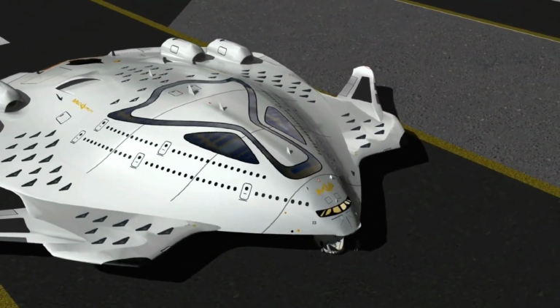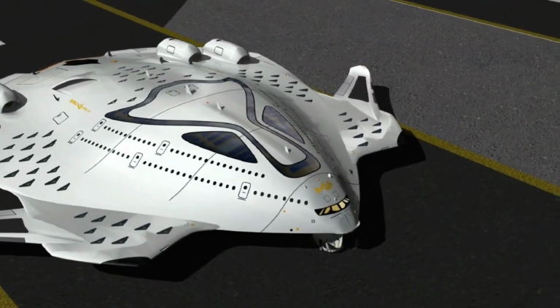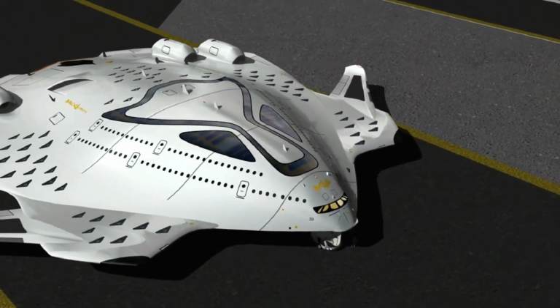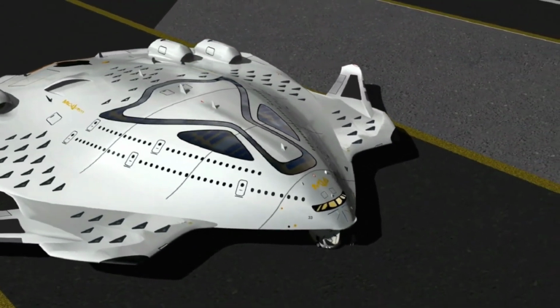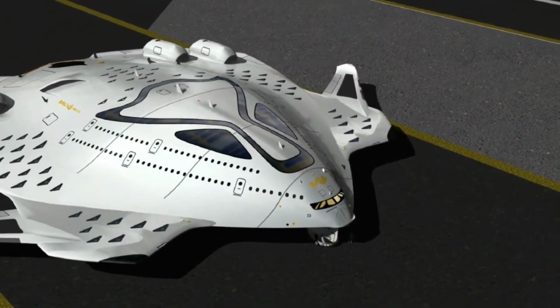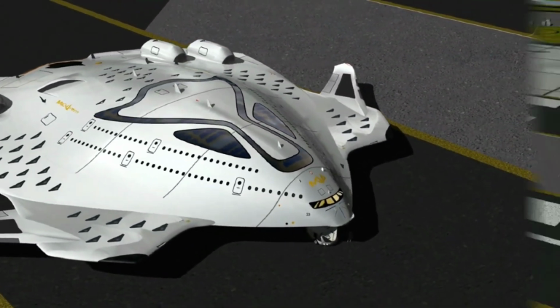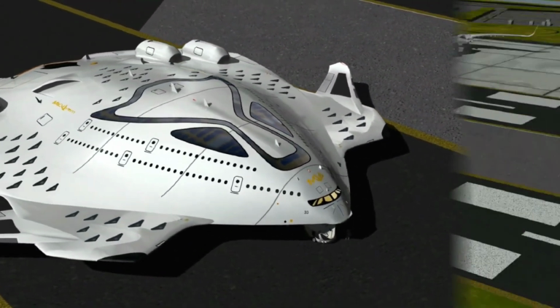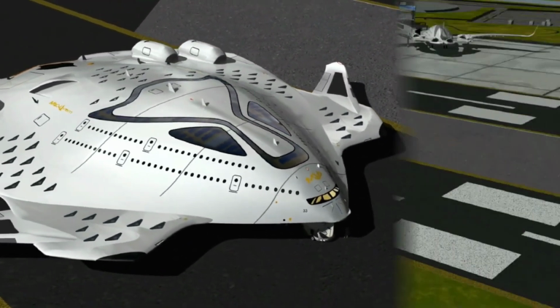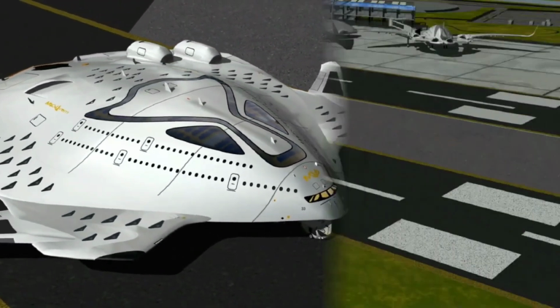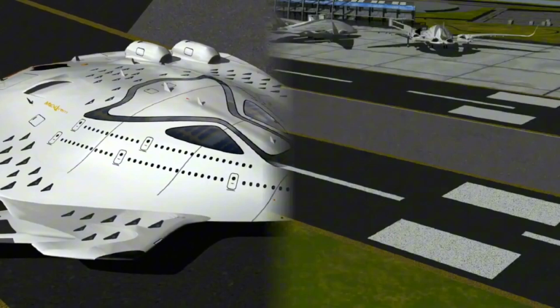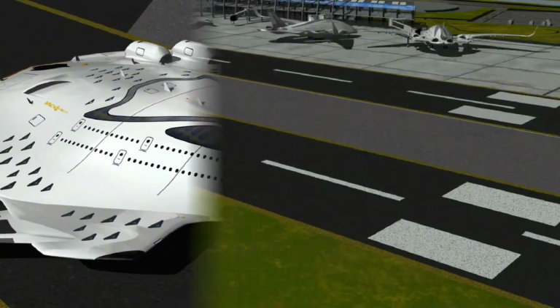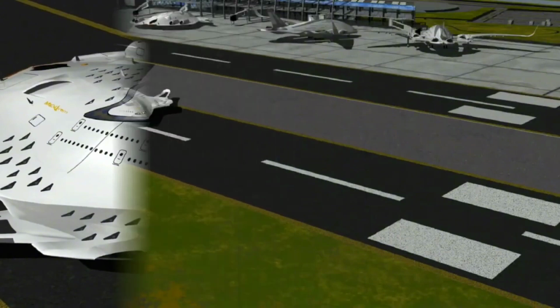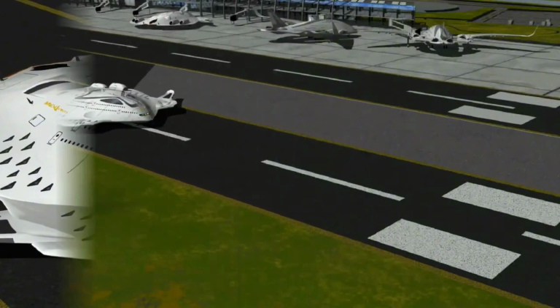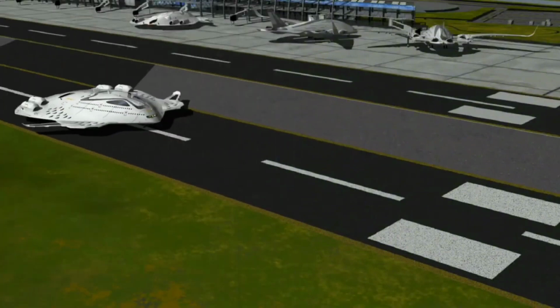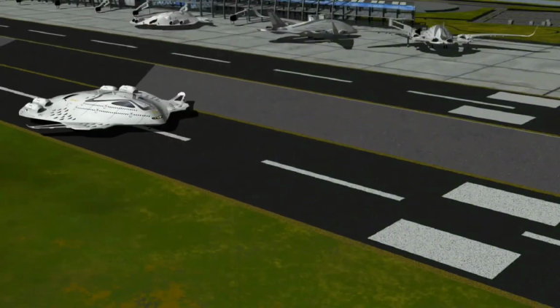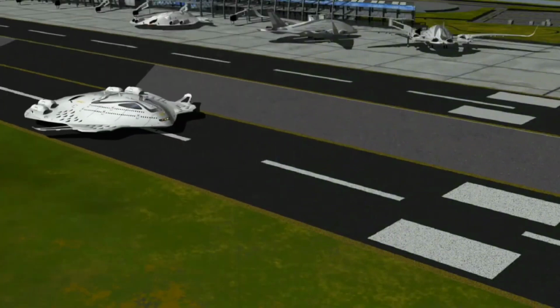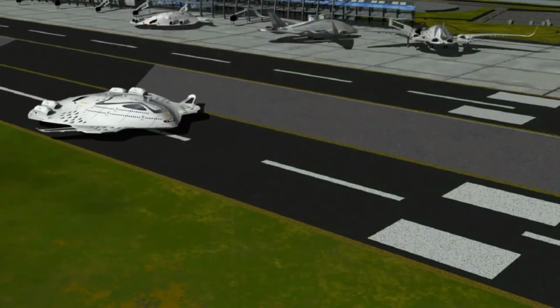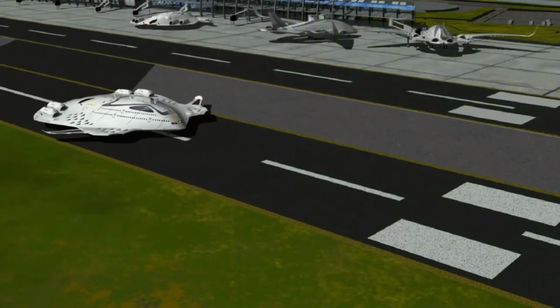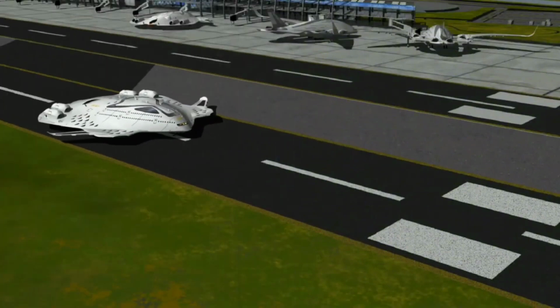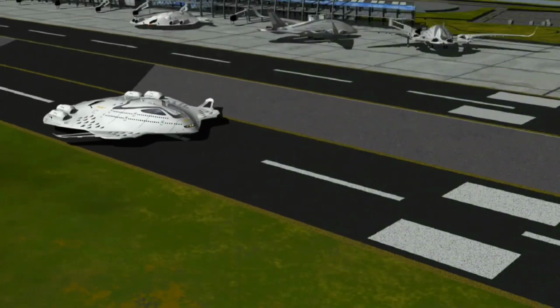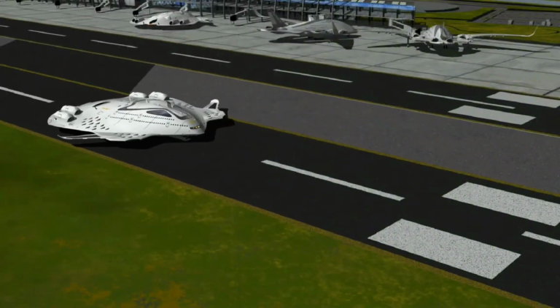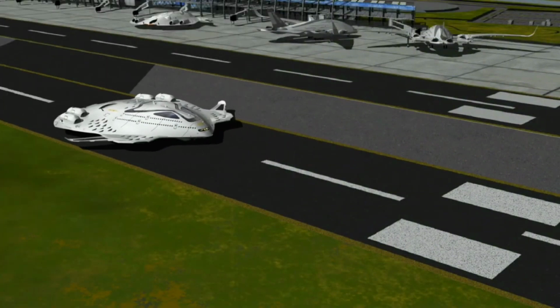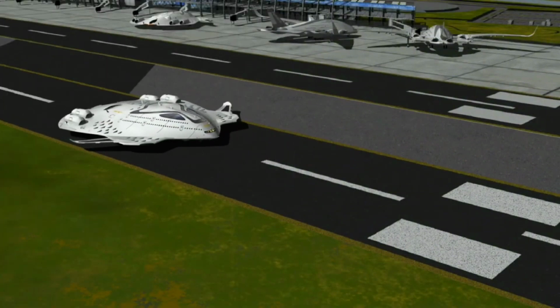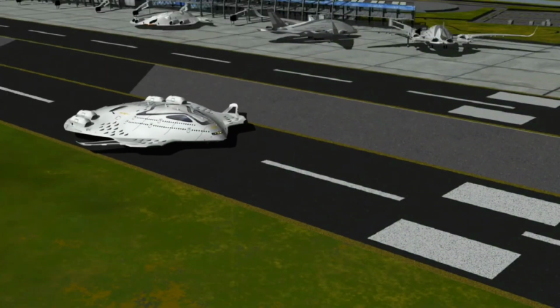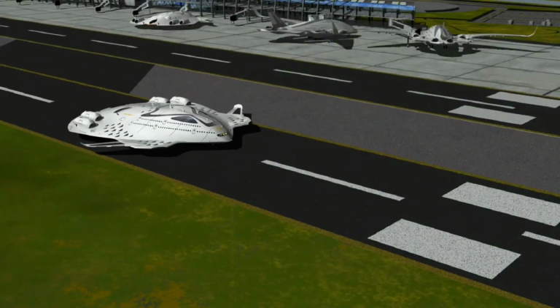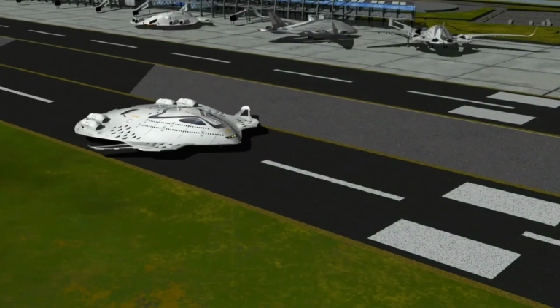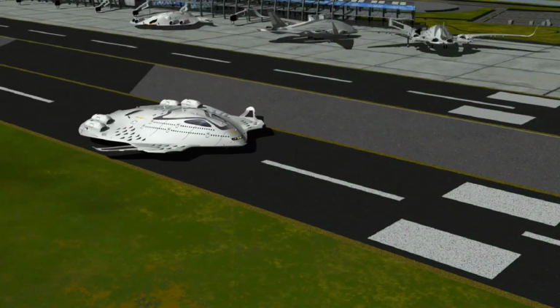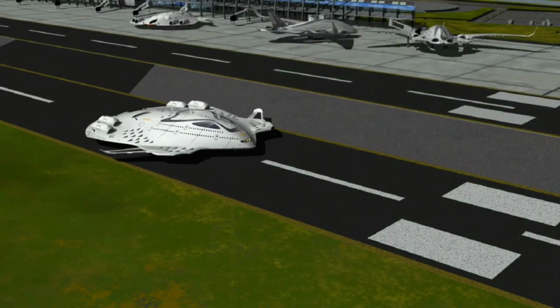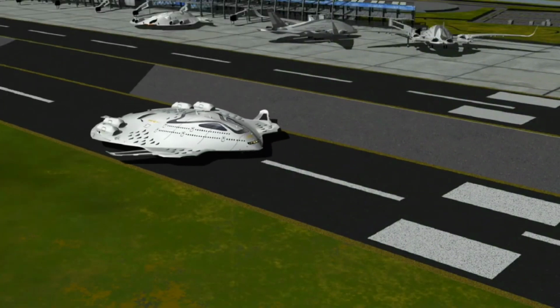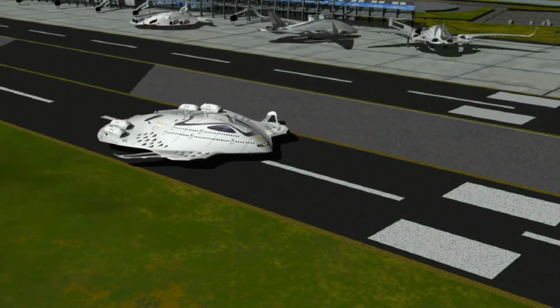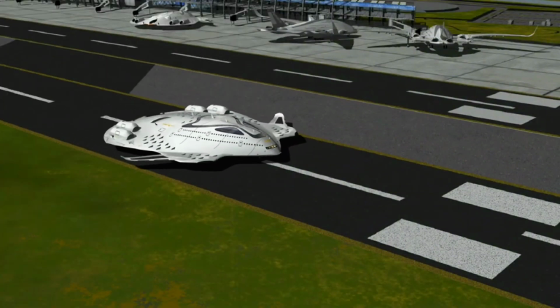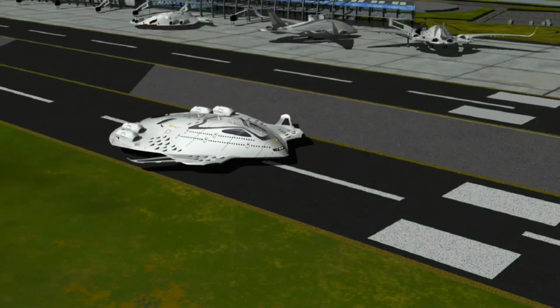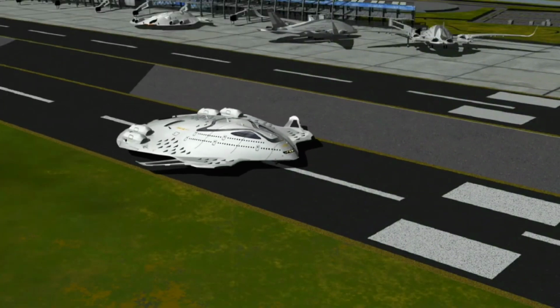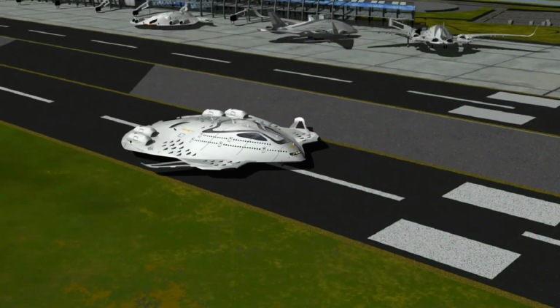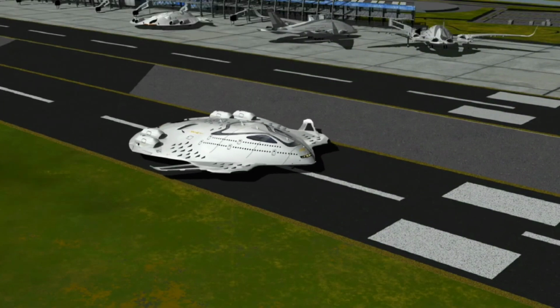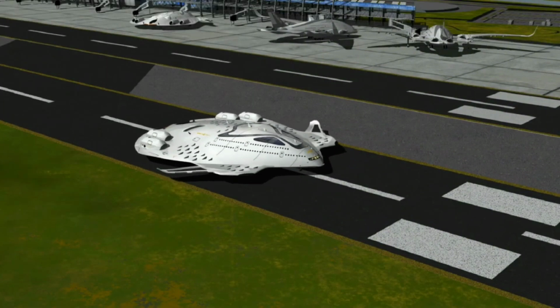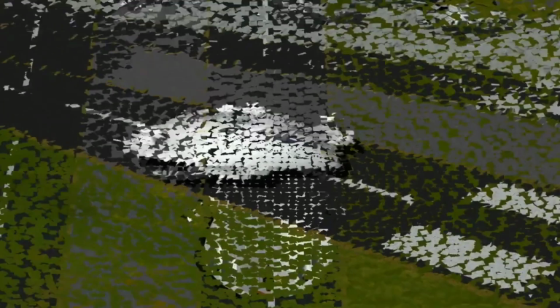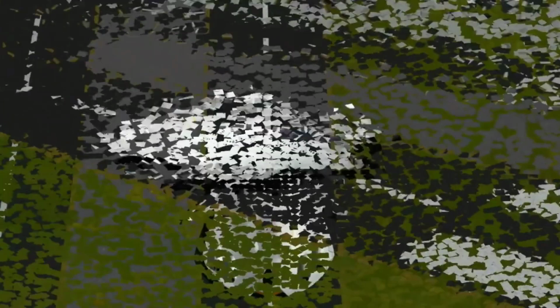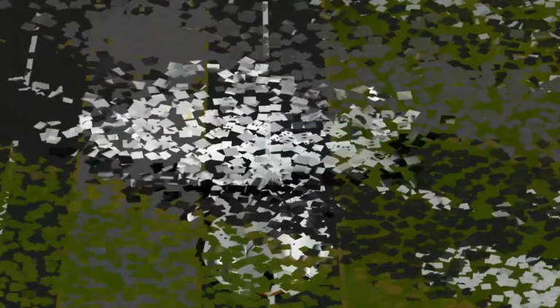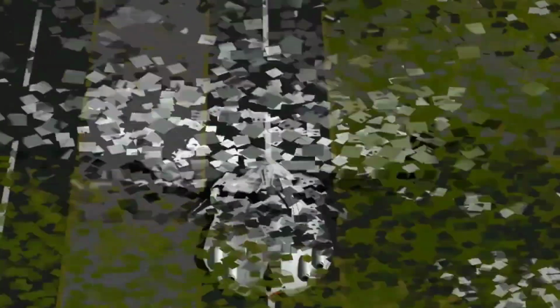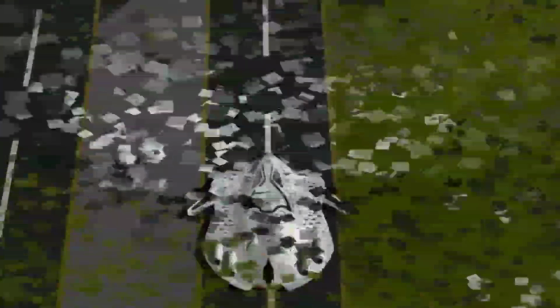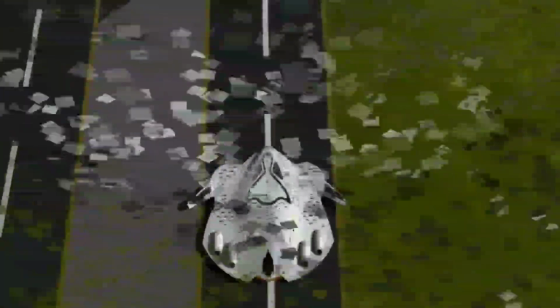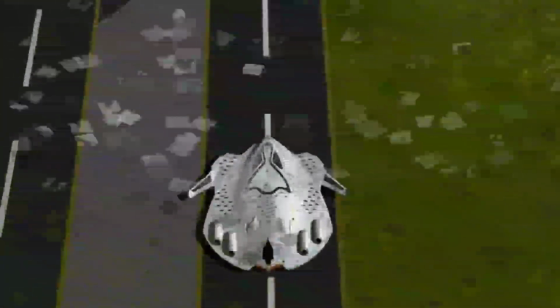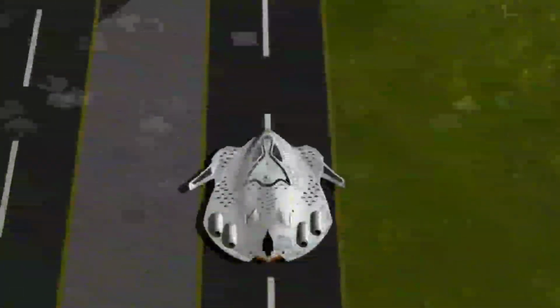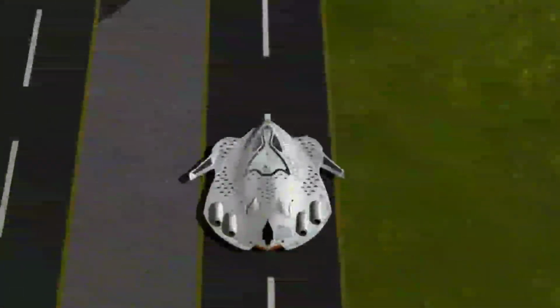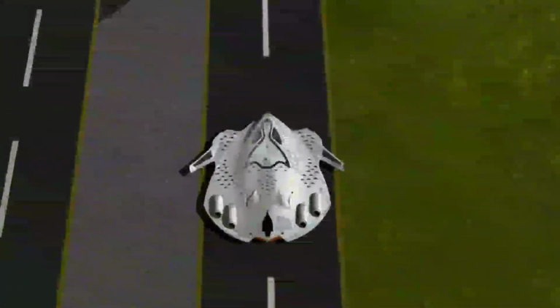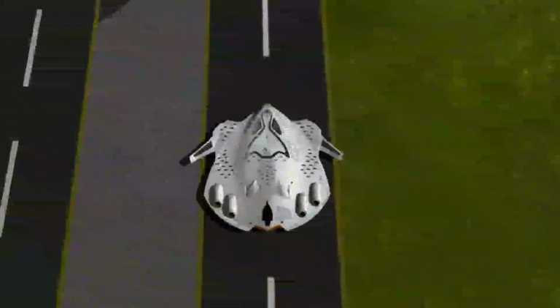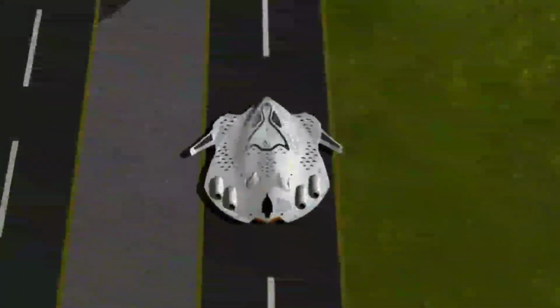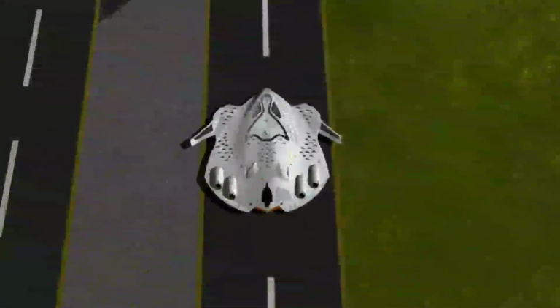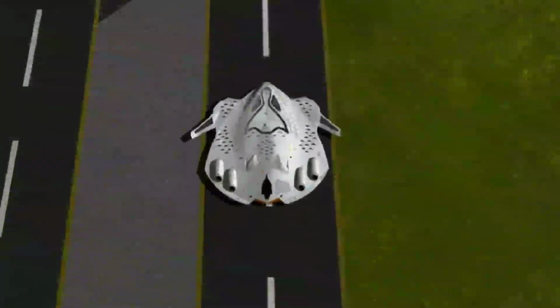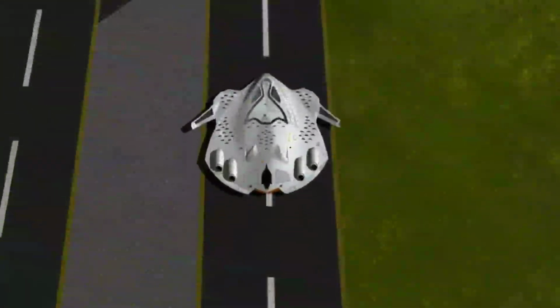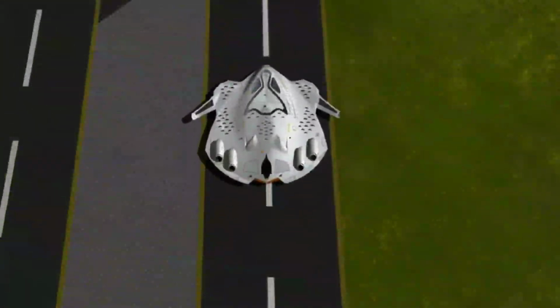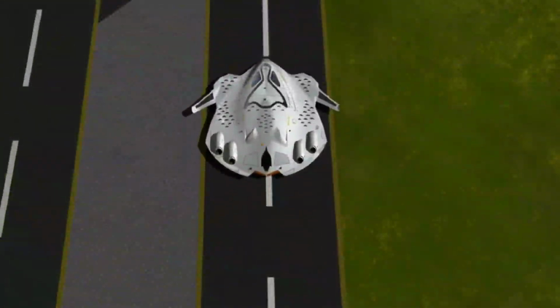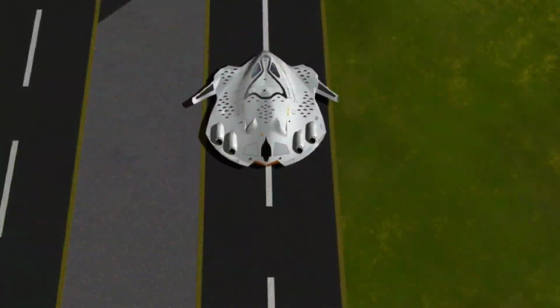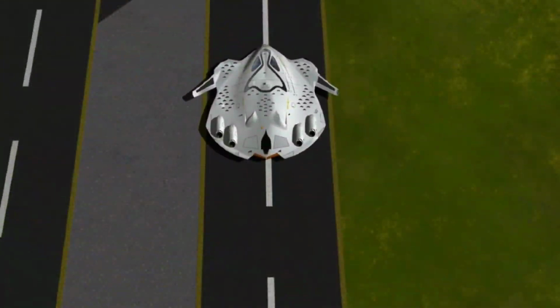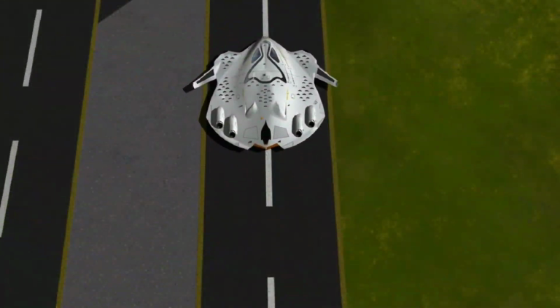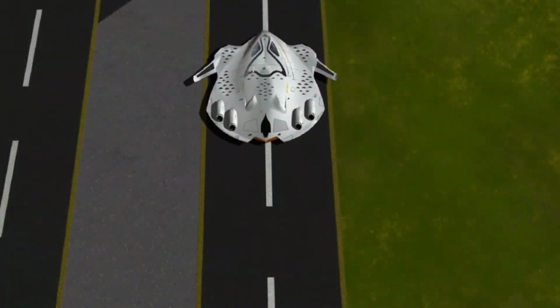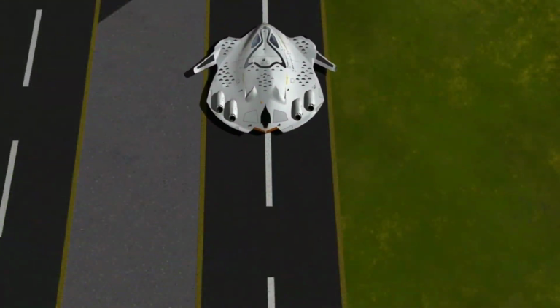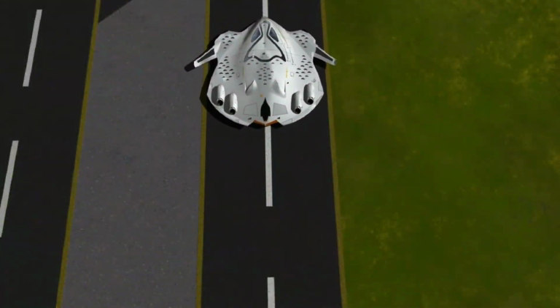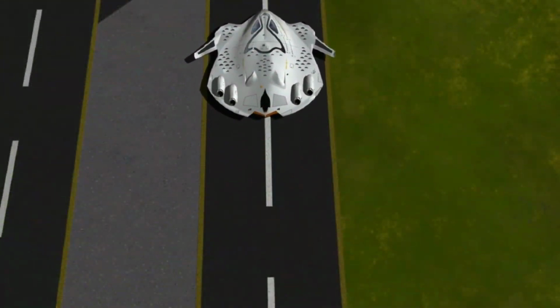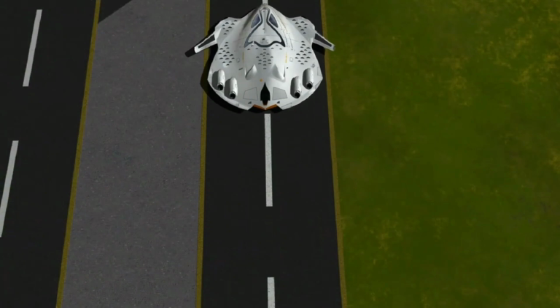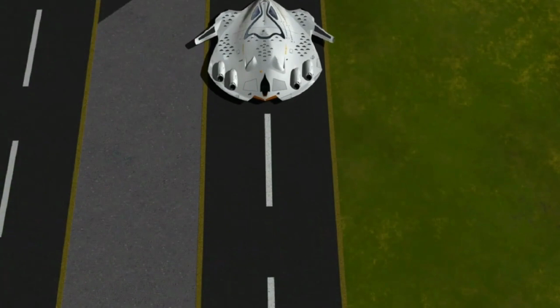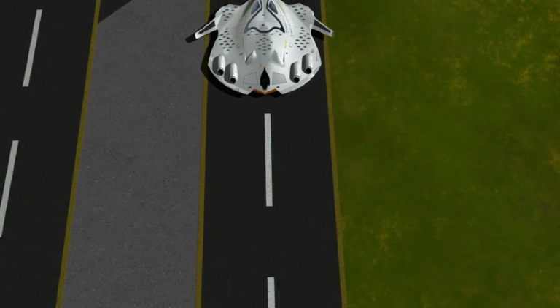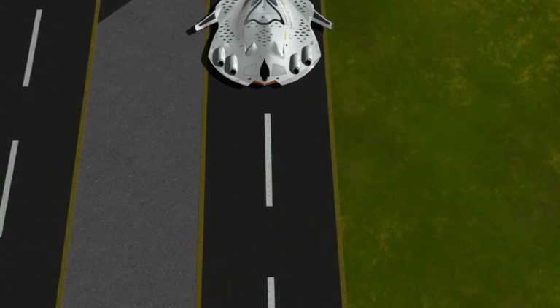The train's design prioritizes passenger comfort with spacious cabins, quiet operation, and vibration-free travel.